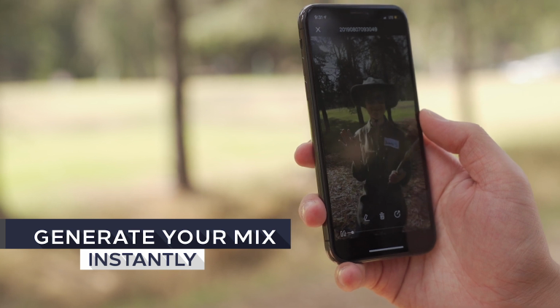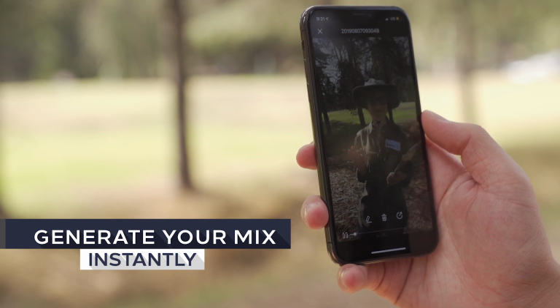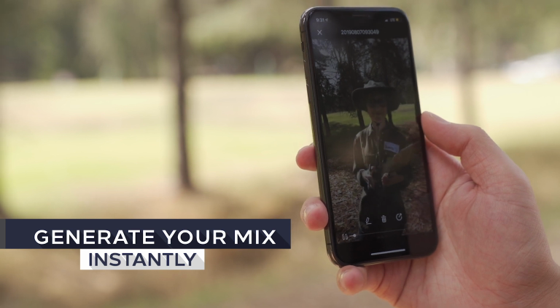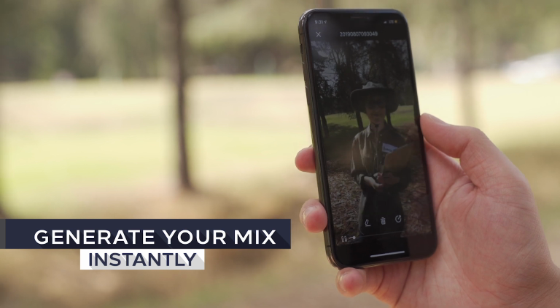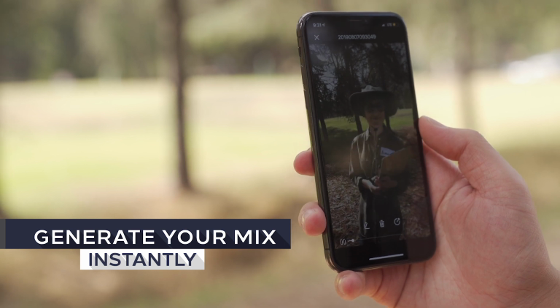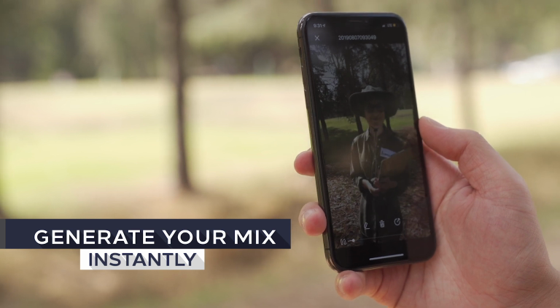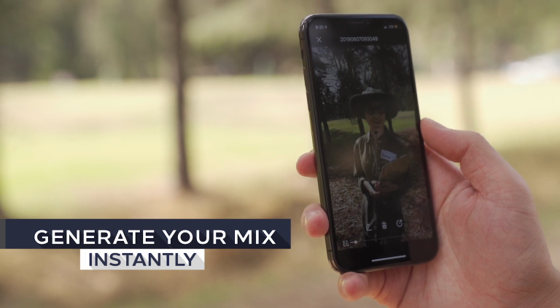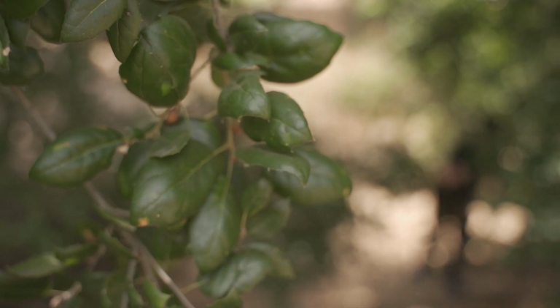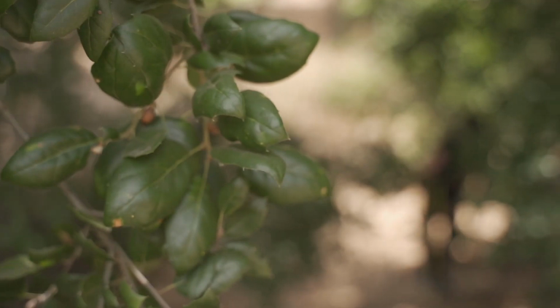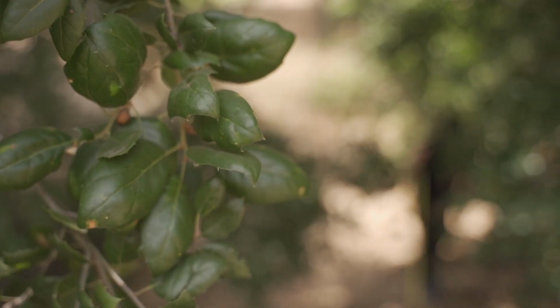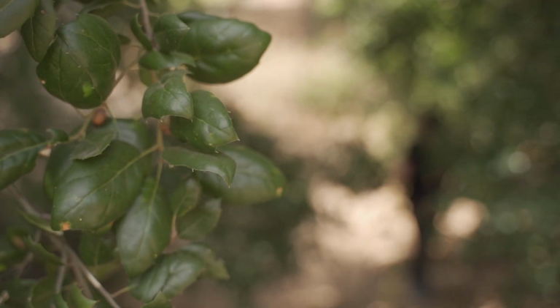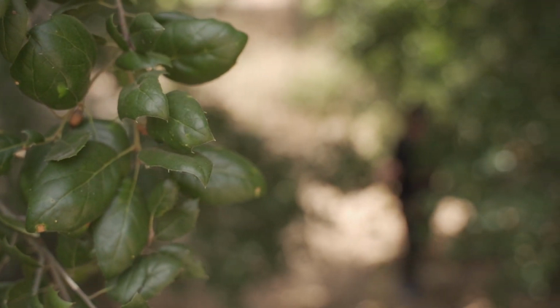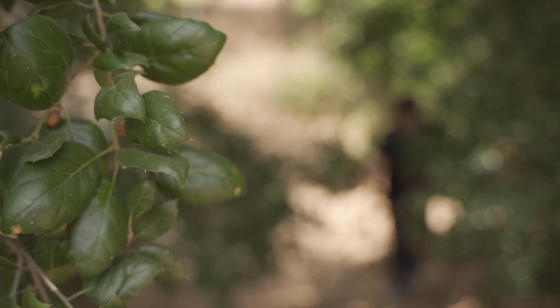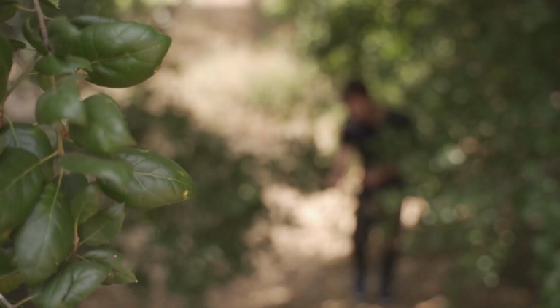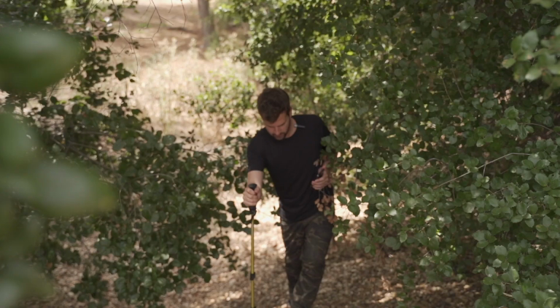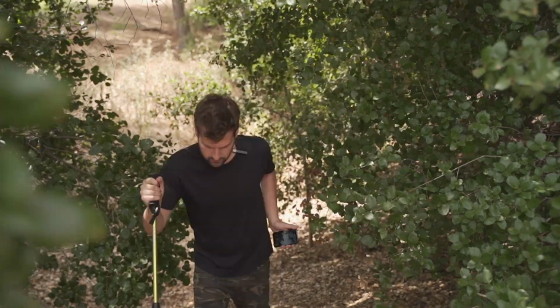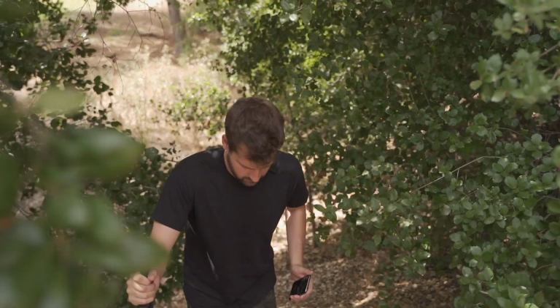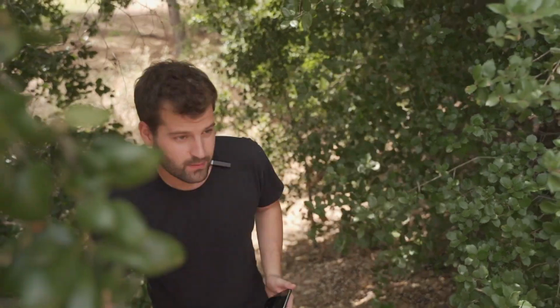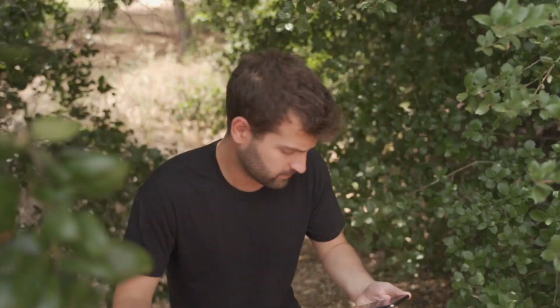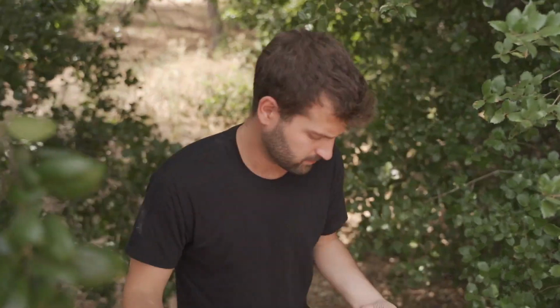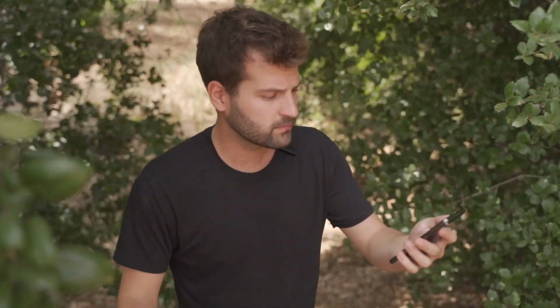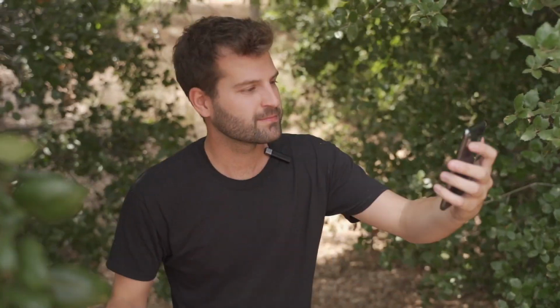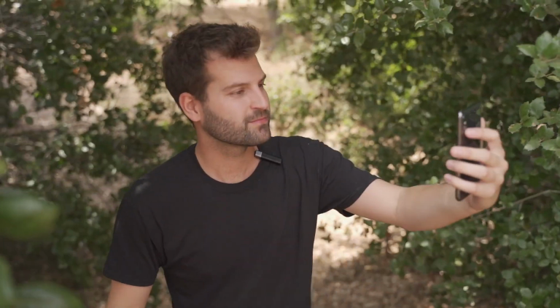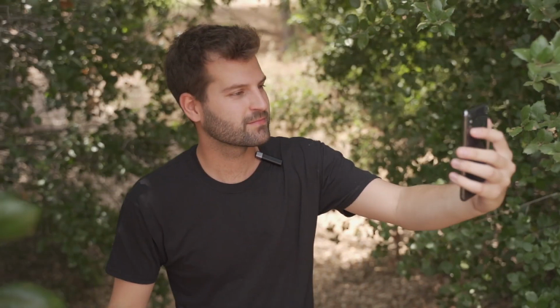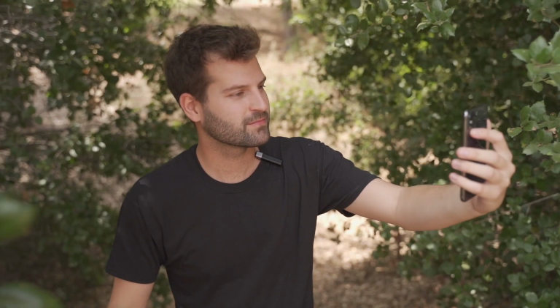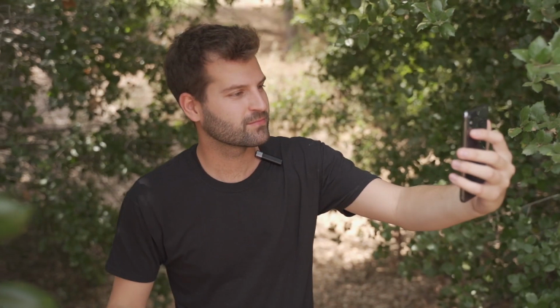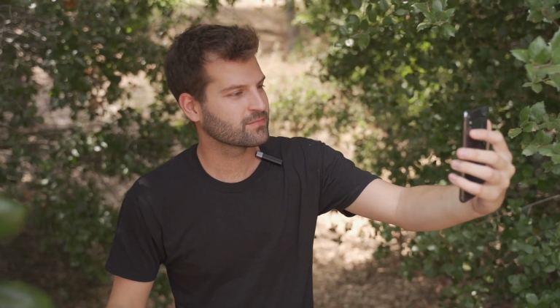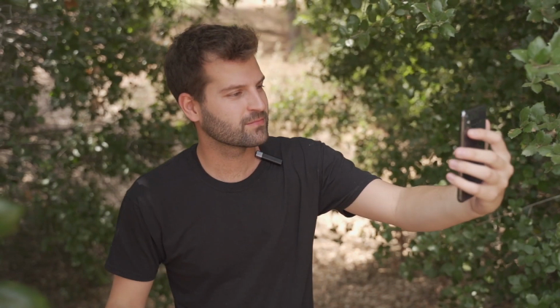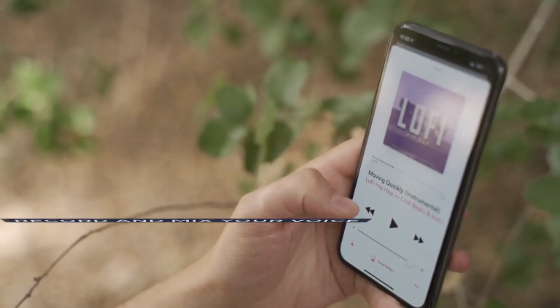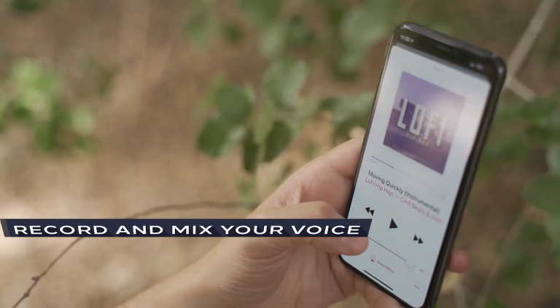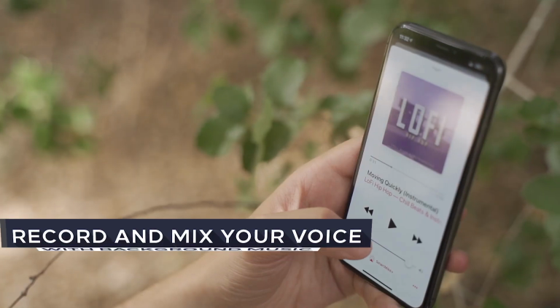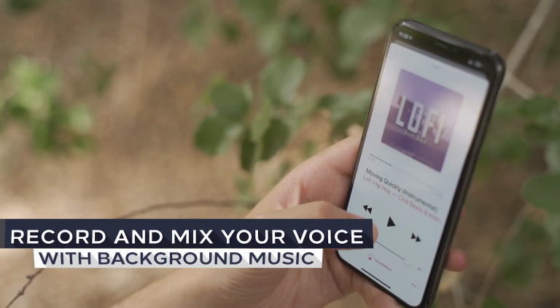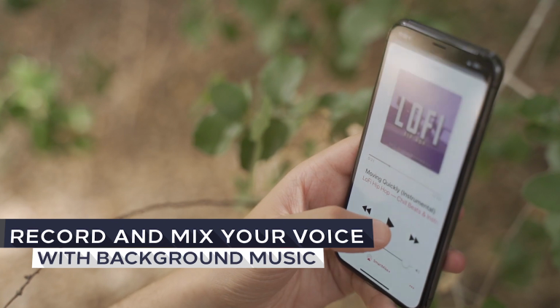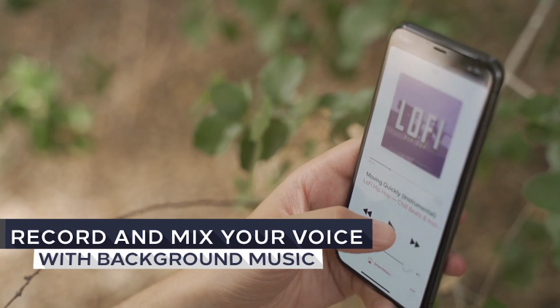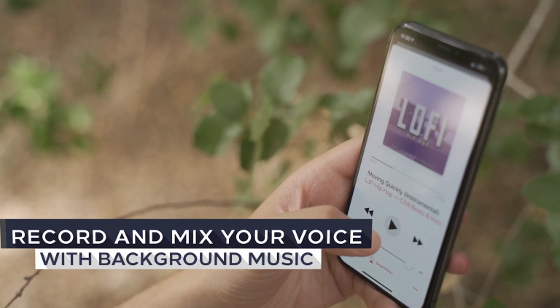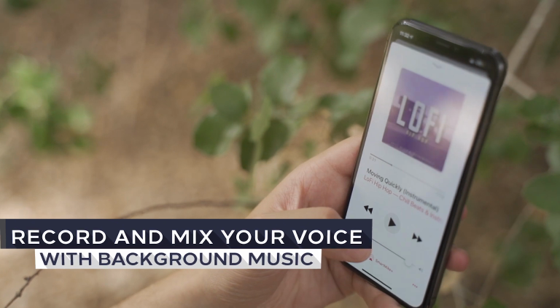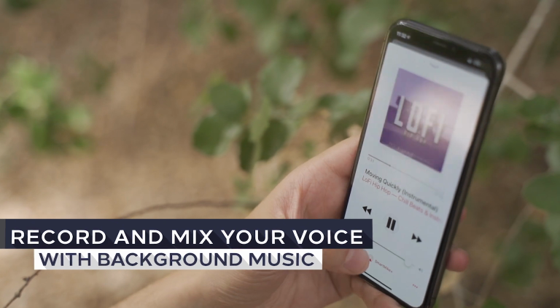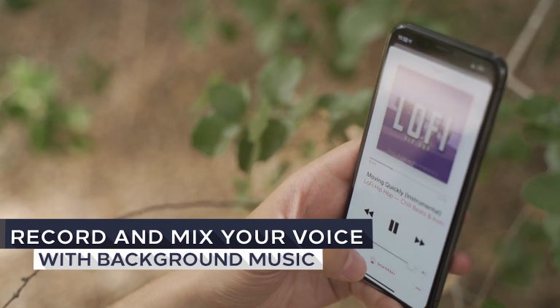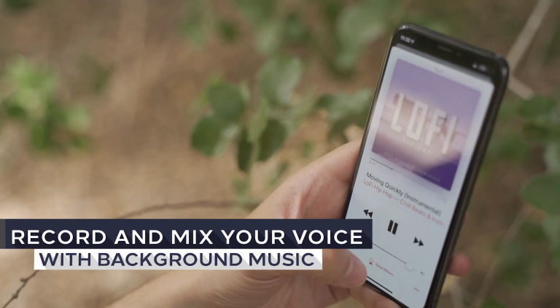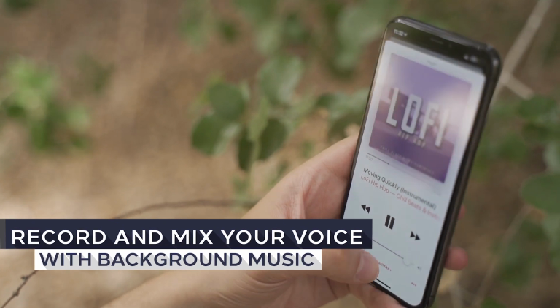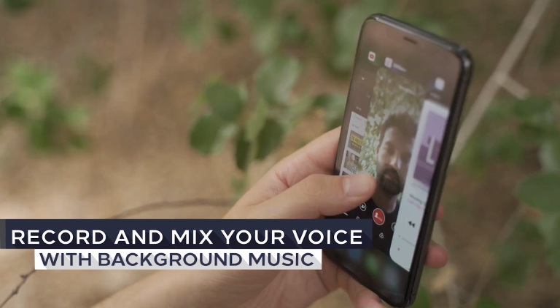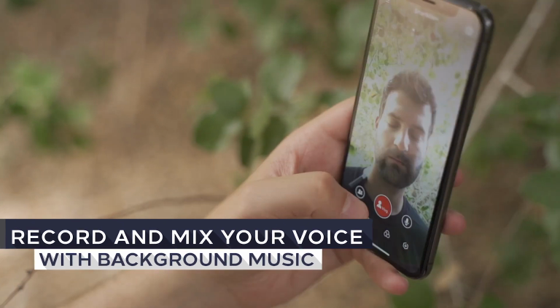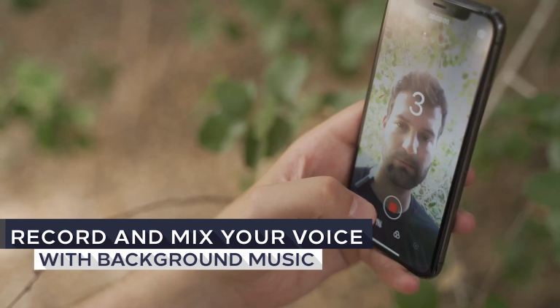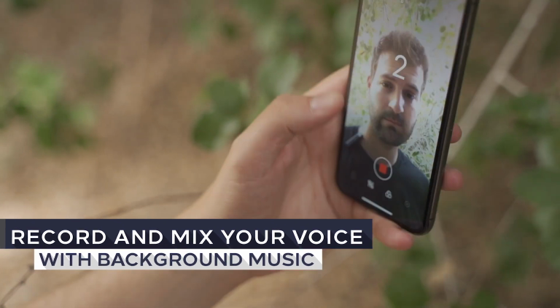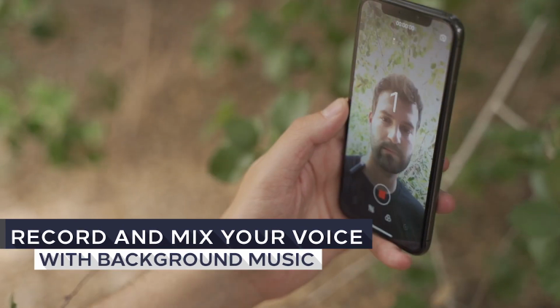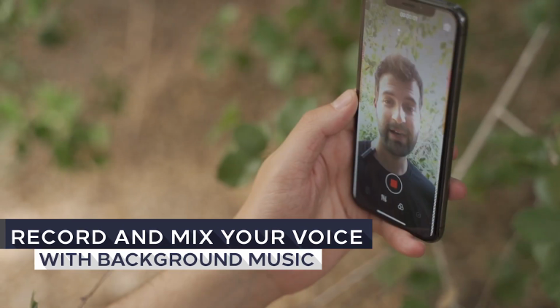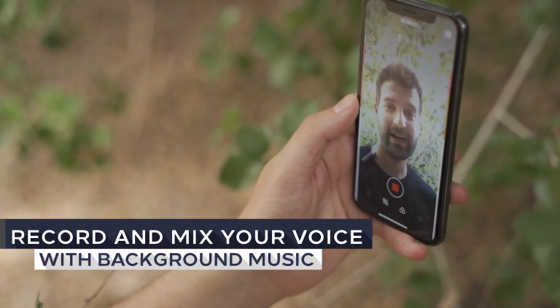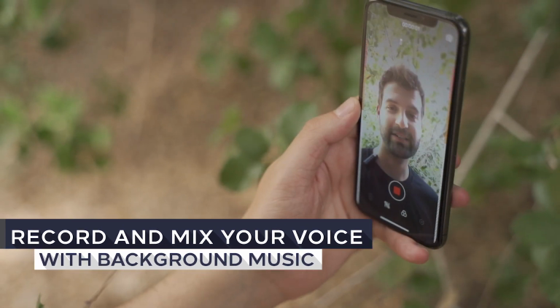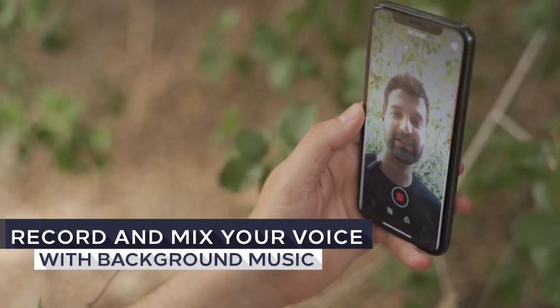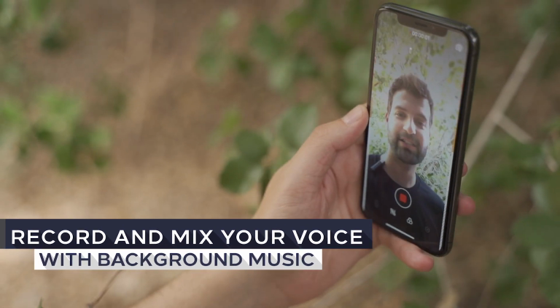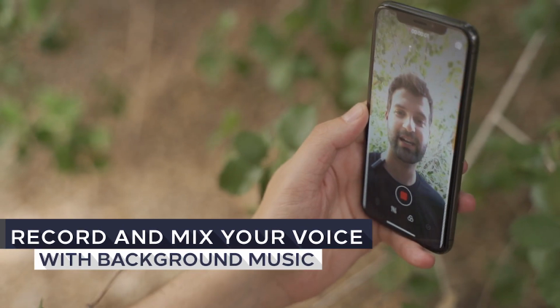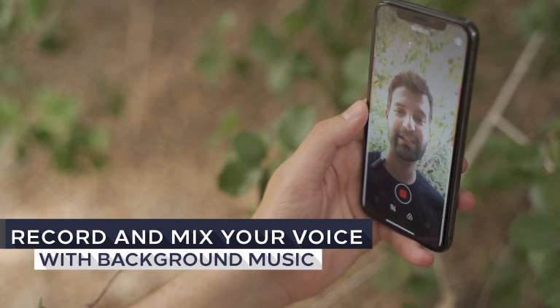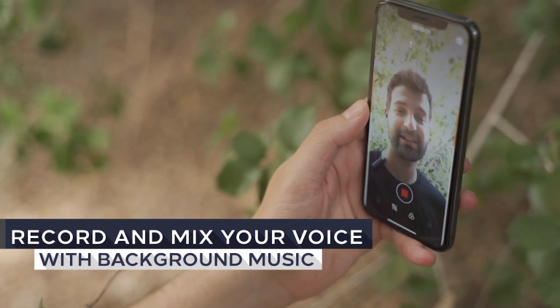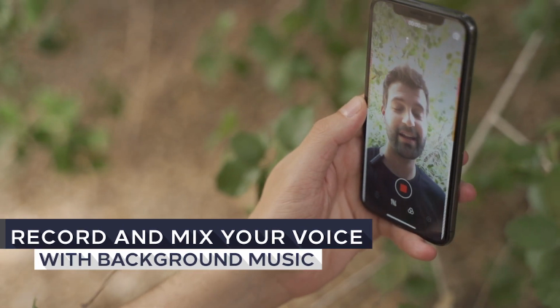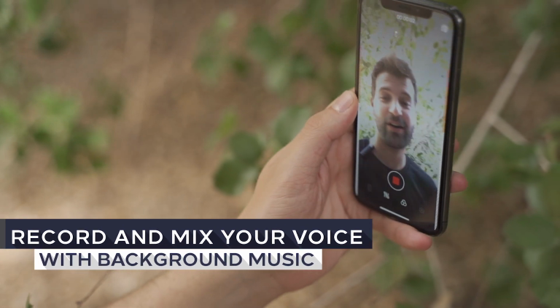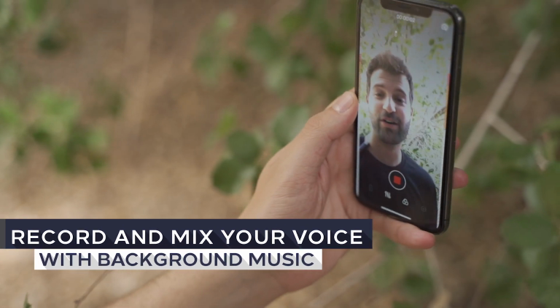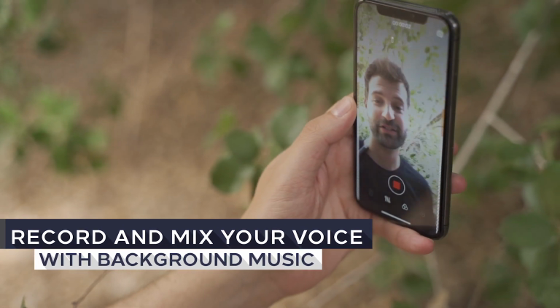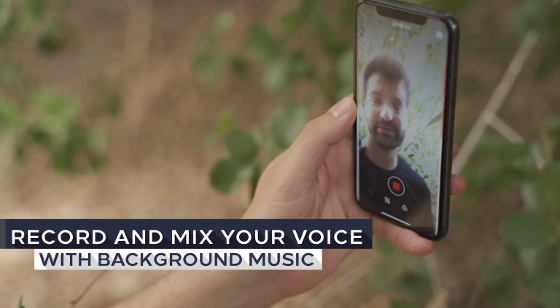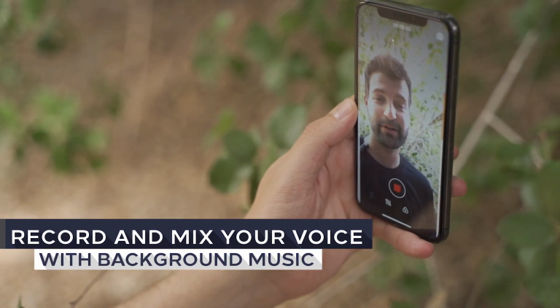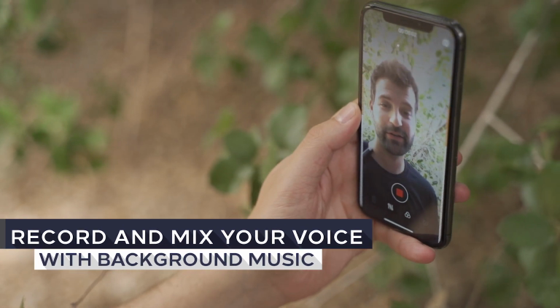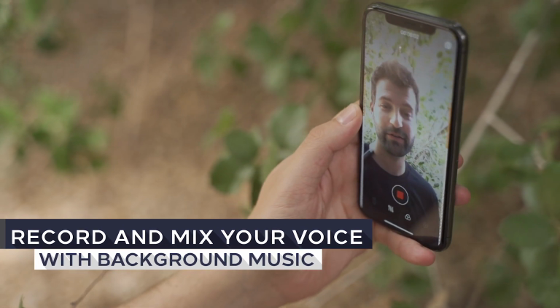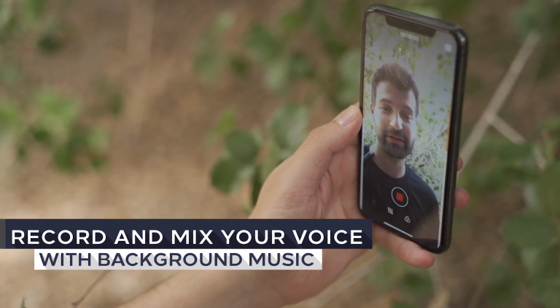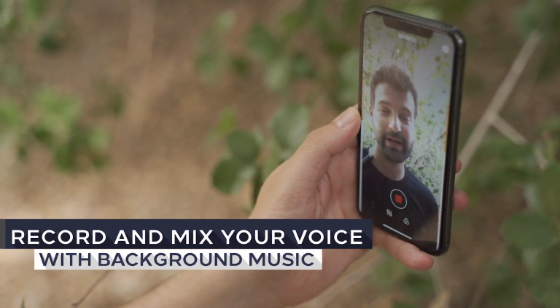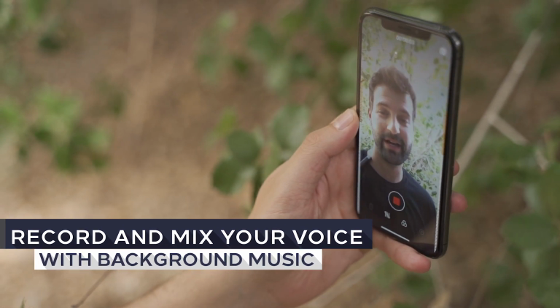Whenever you want to make a video with background music for your Instagram, Smart Mic Plus can make it easy.